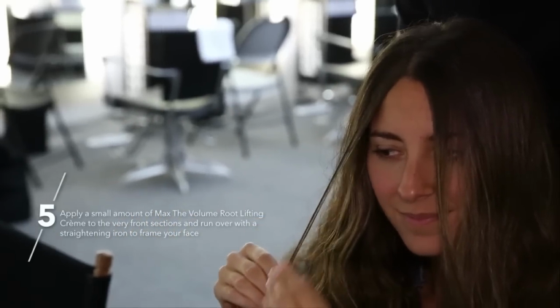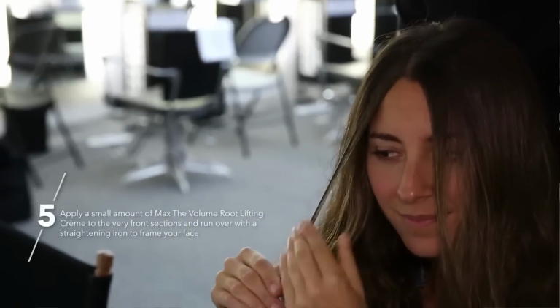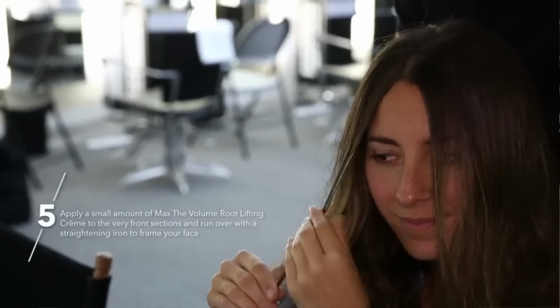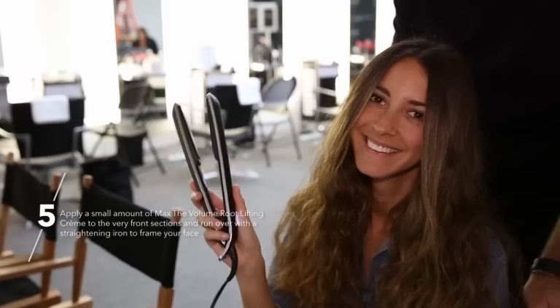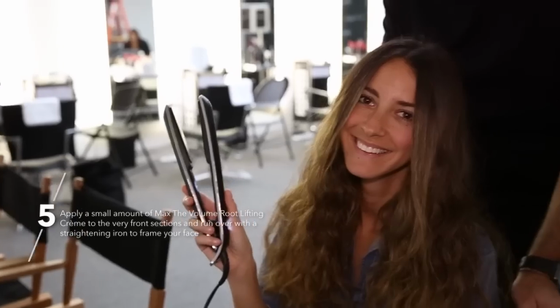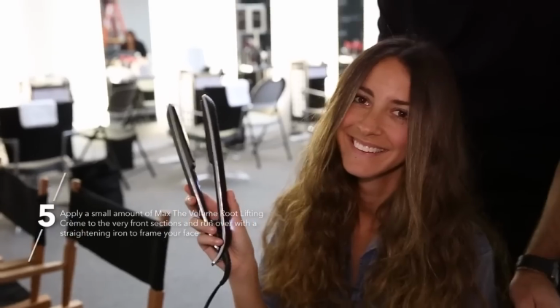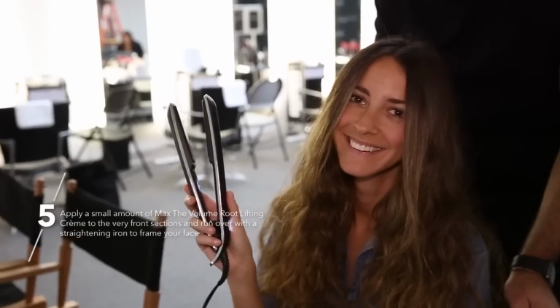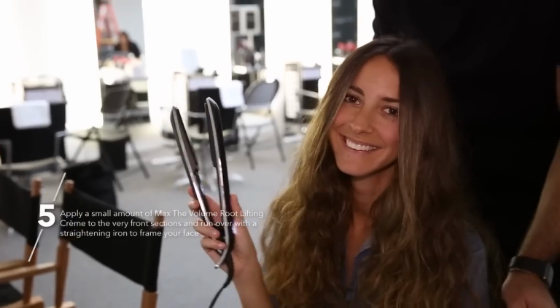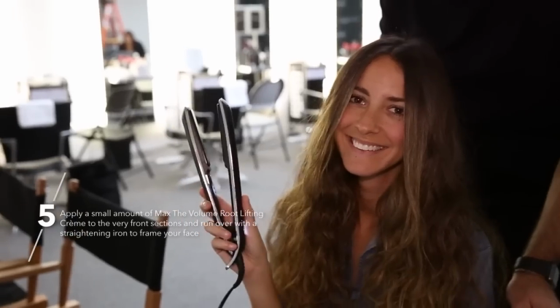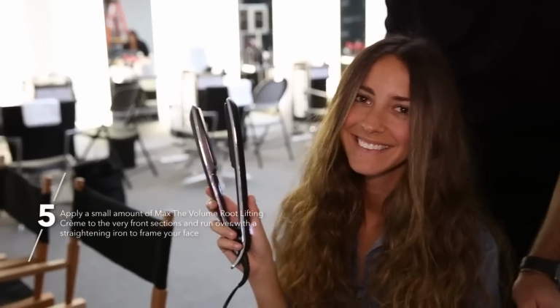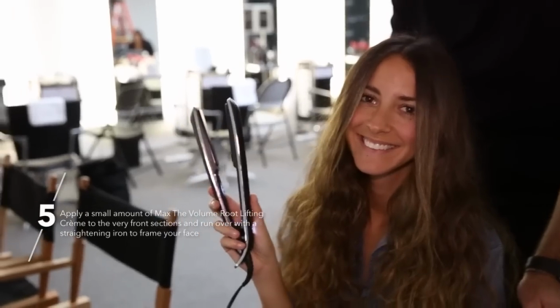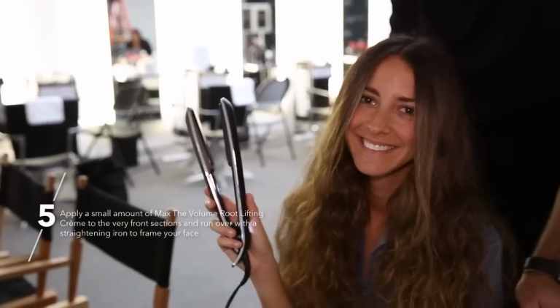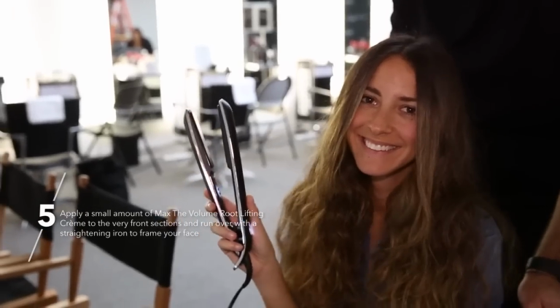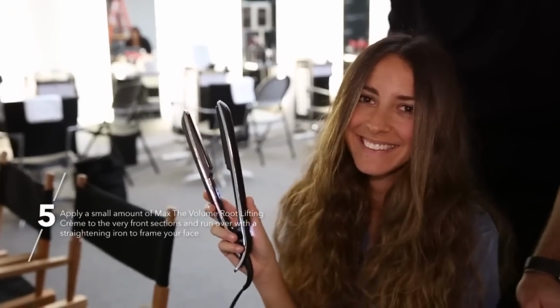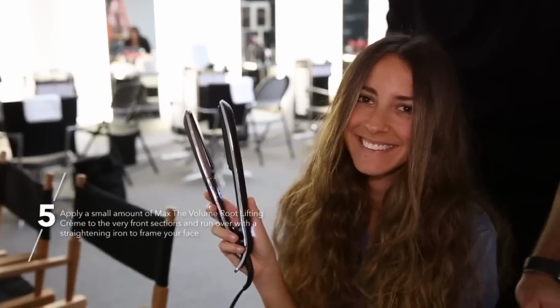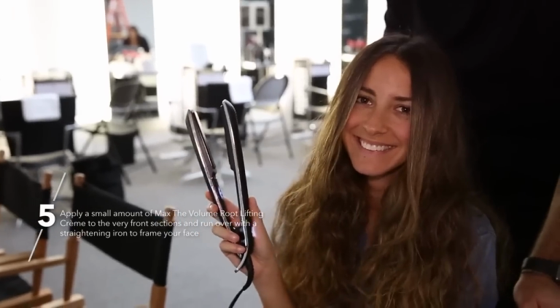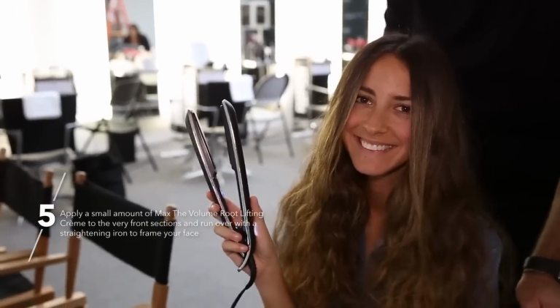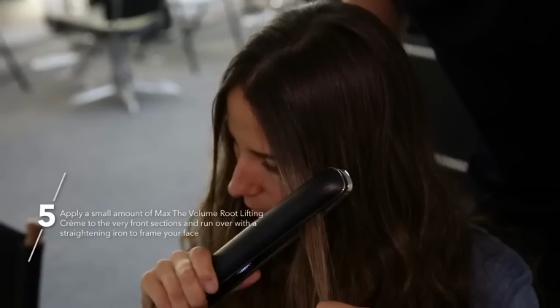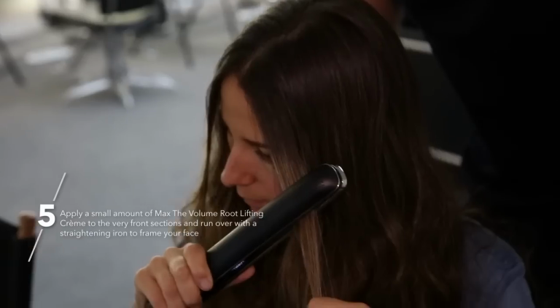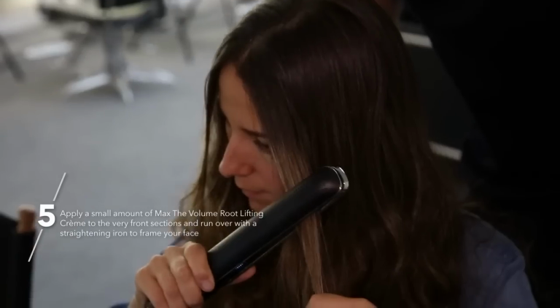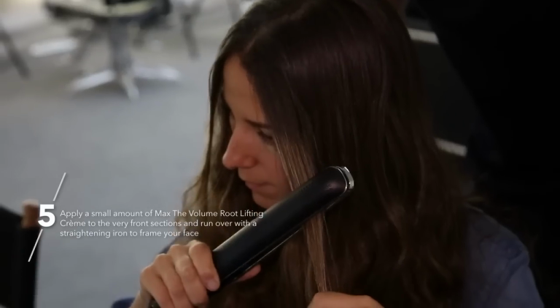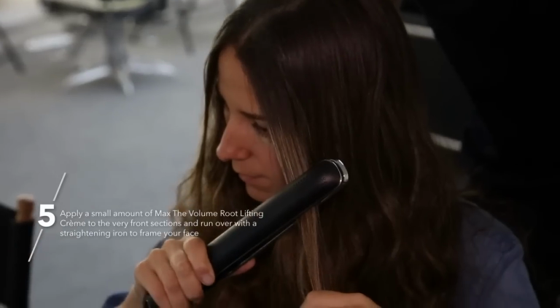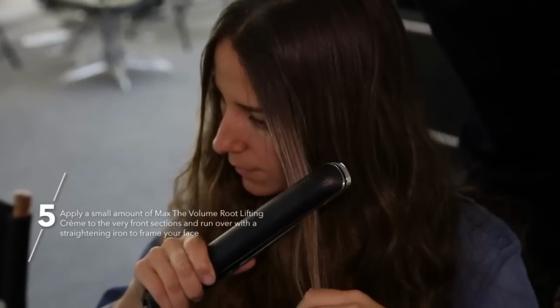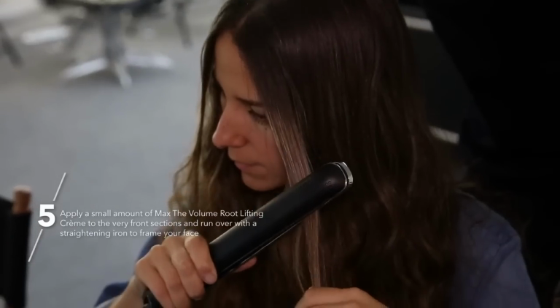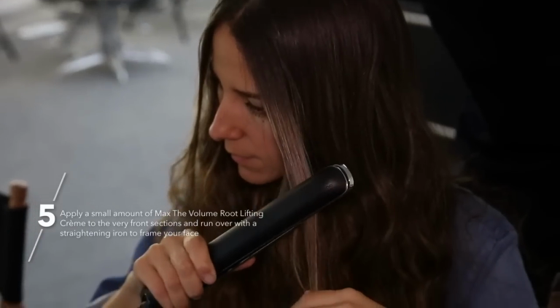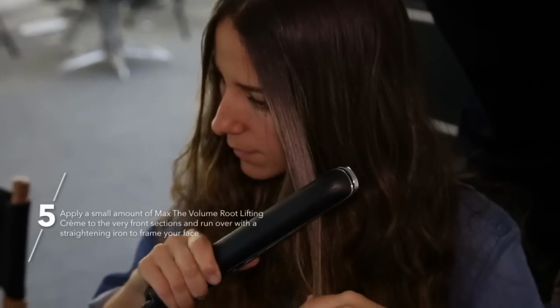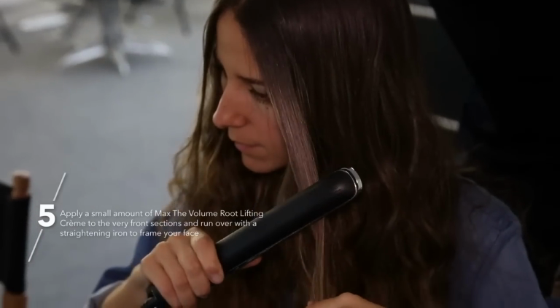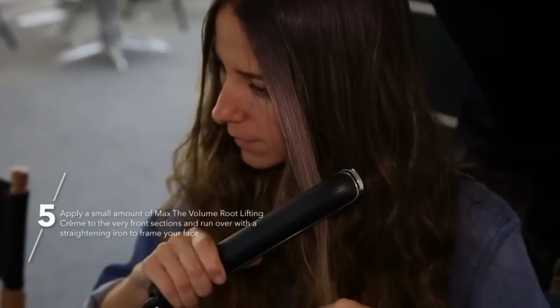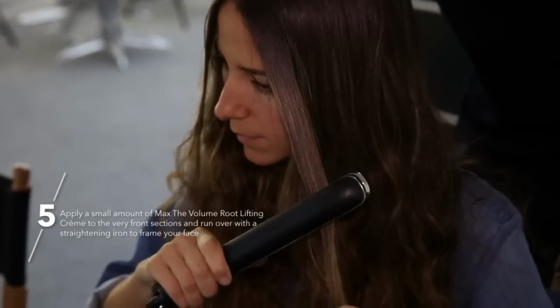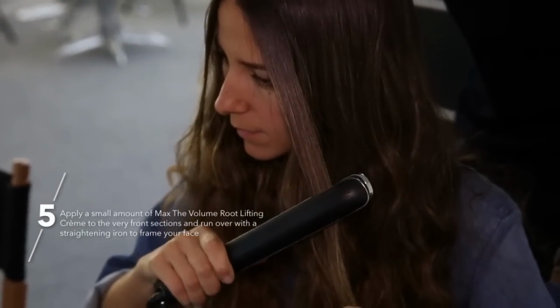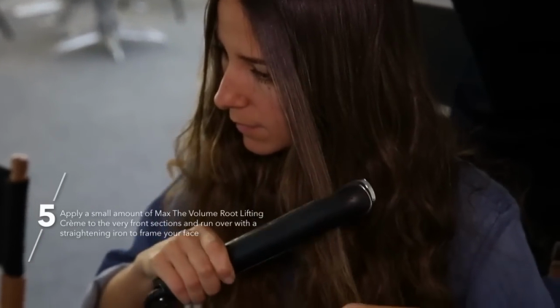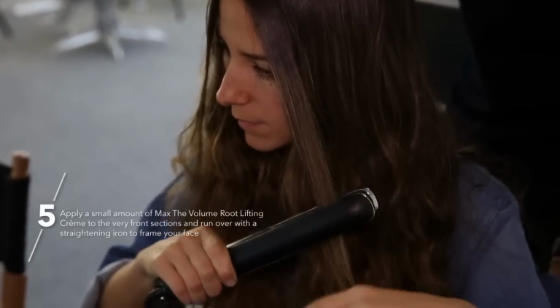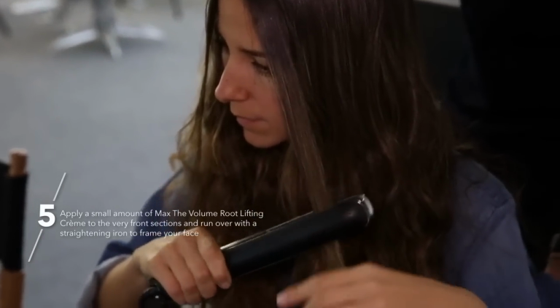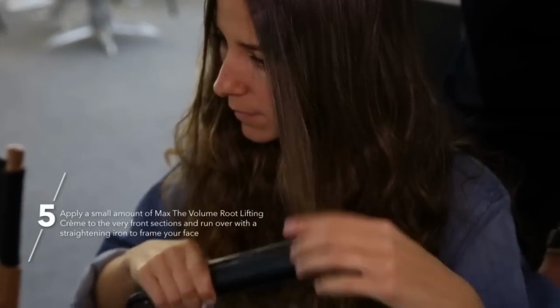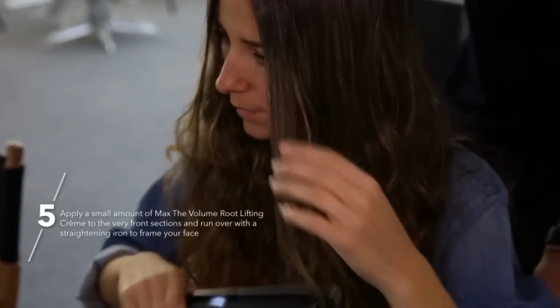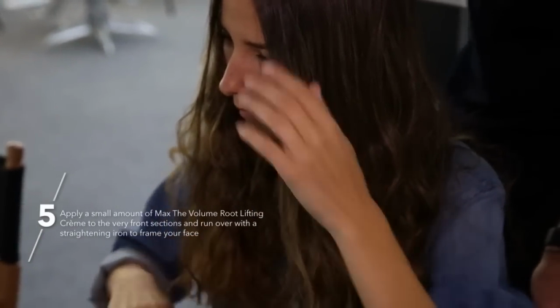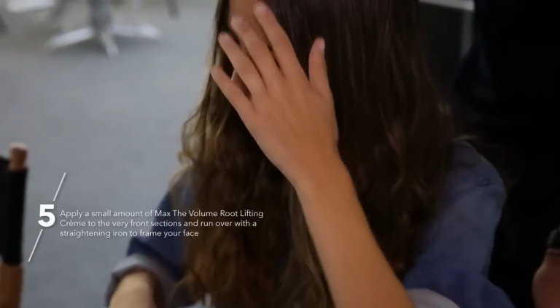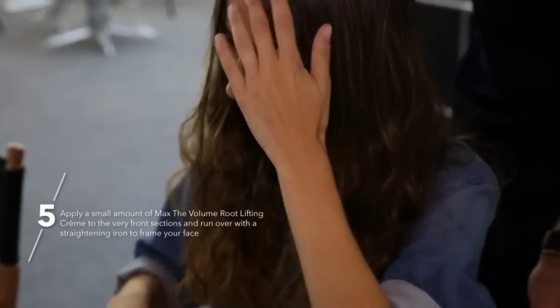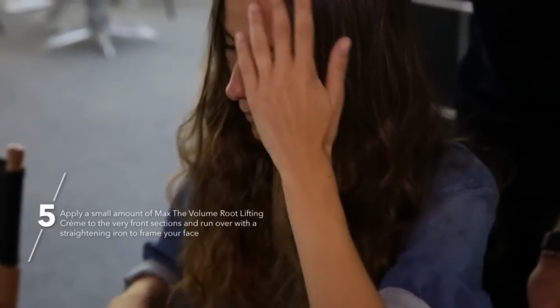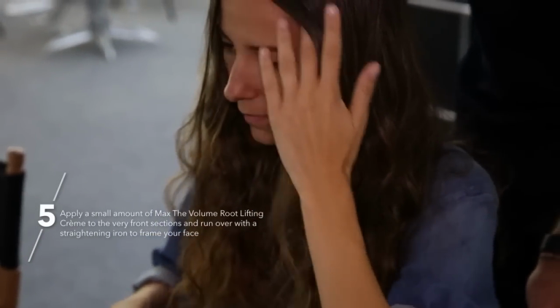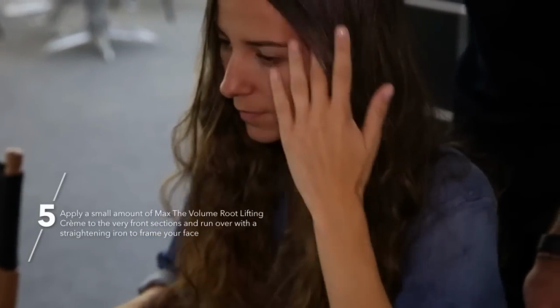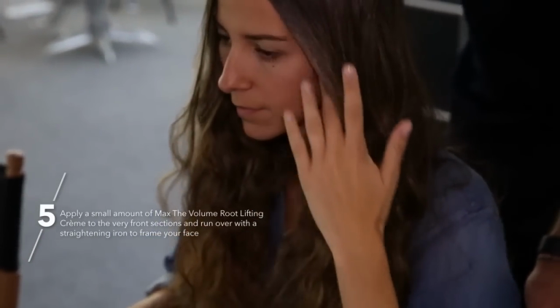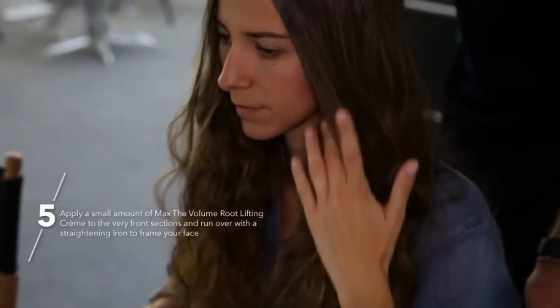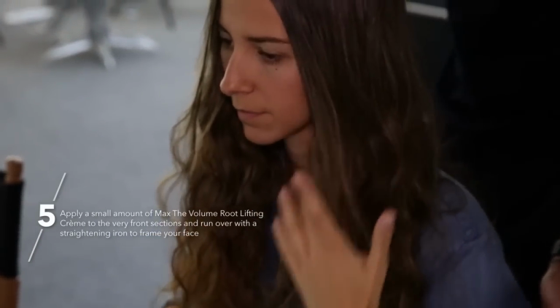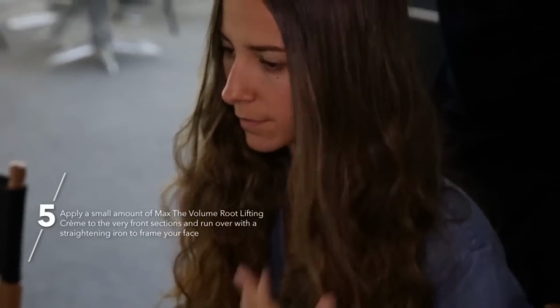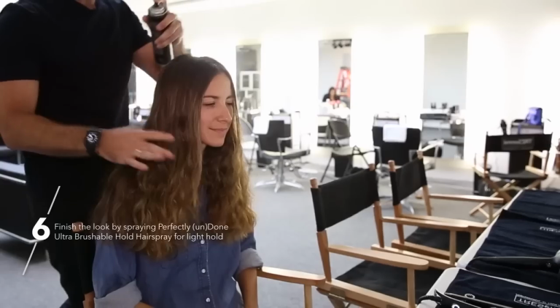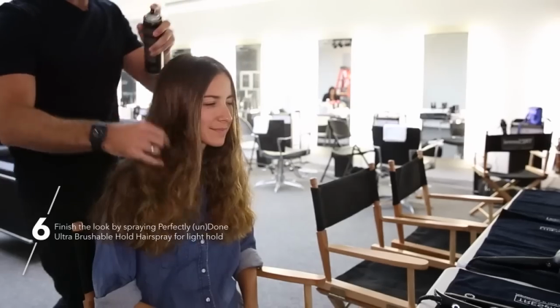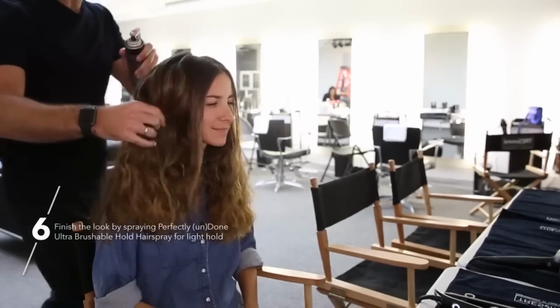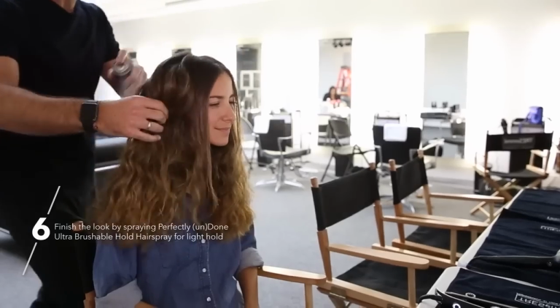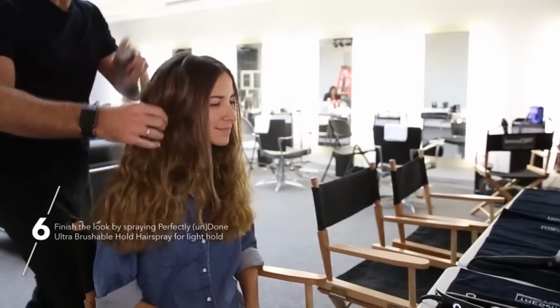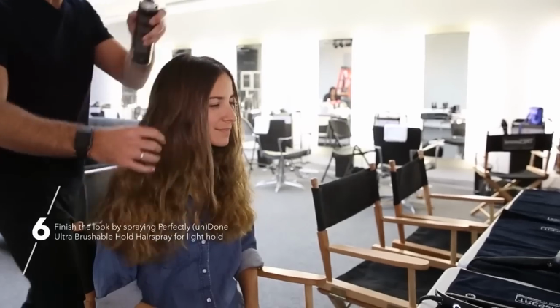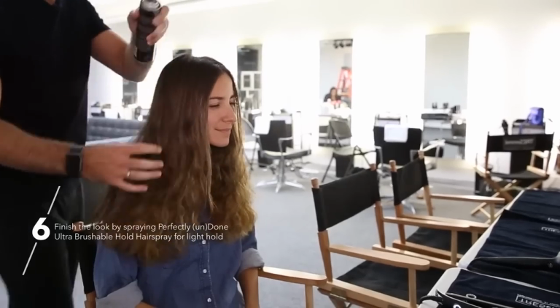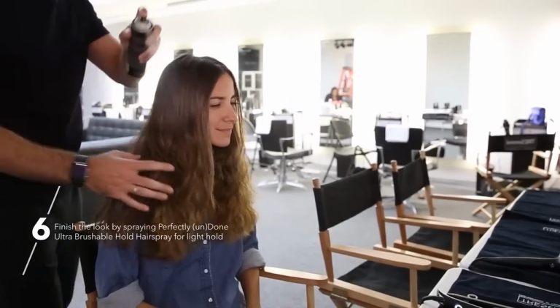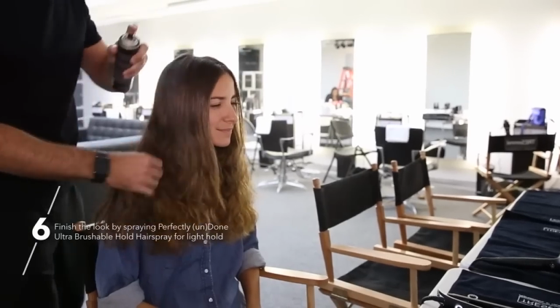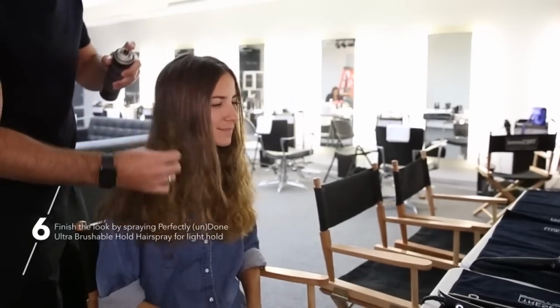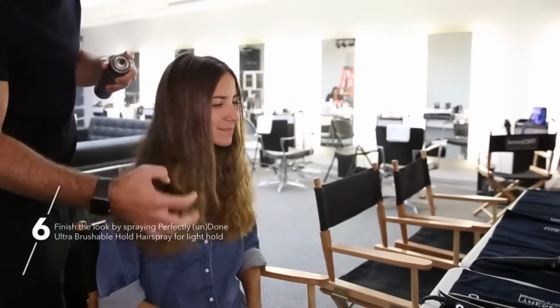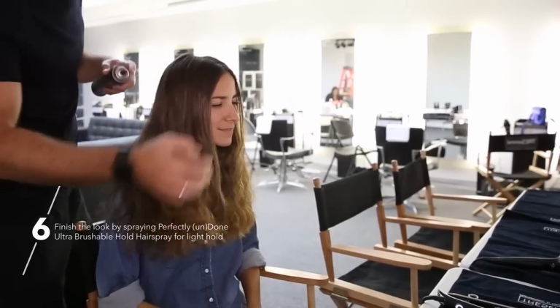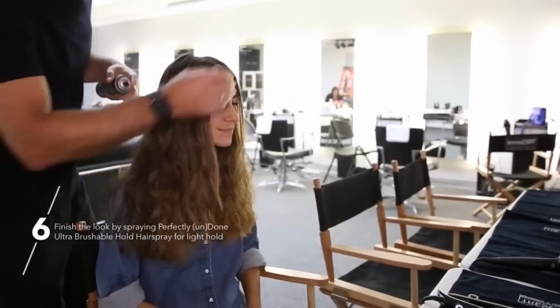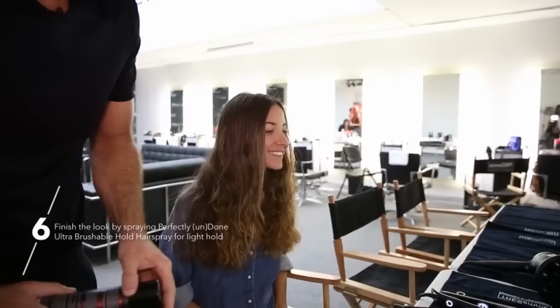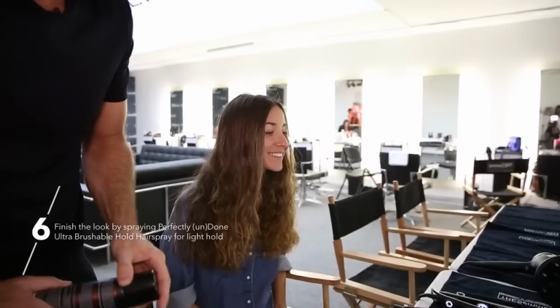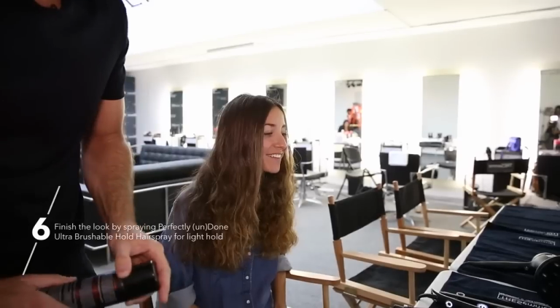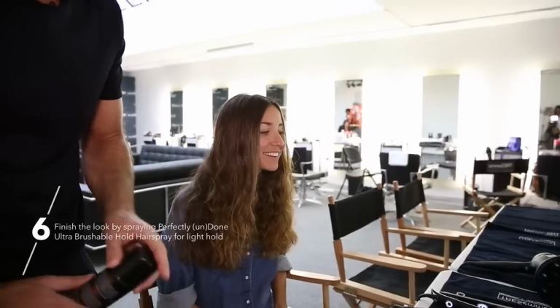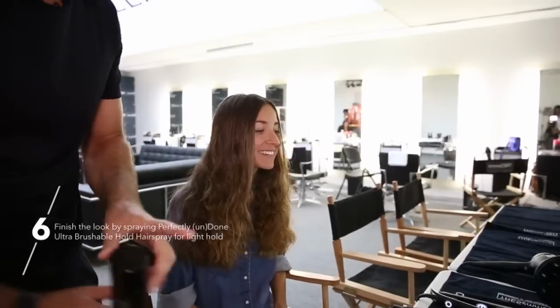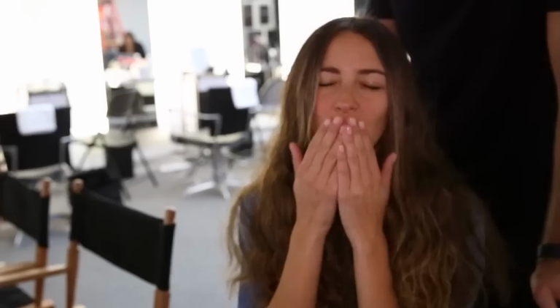Use your flat iron, start at the base, and just rub it all the way down. And at the end, you can use a little finishing spray. I love it.